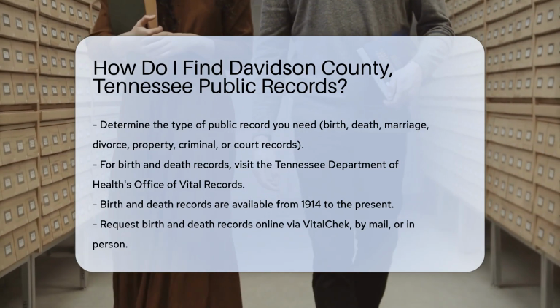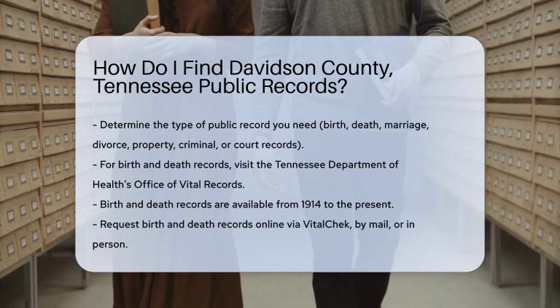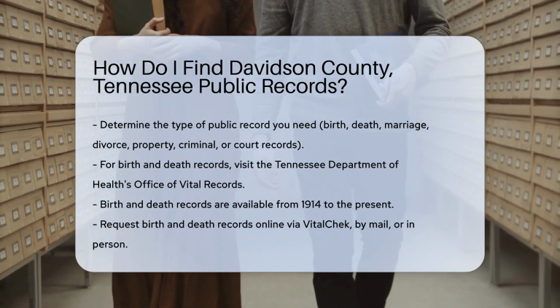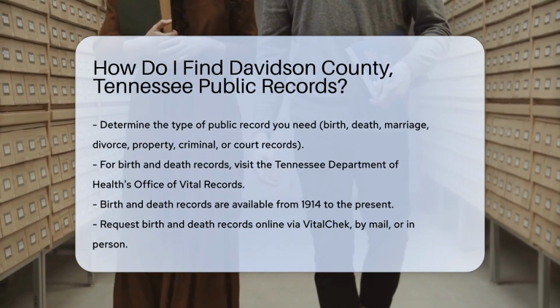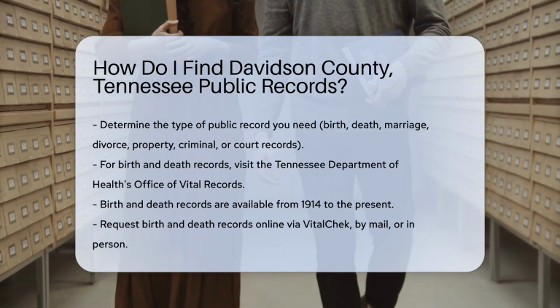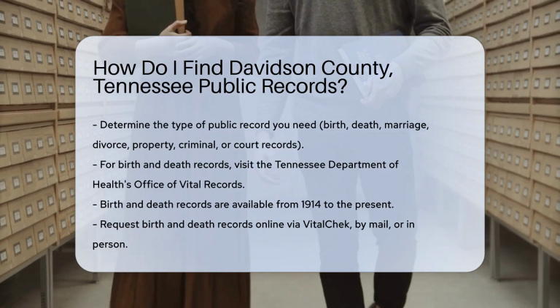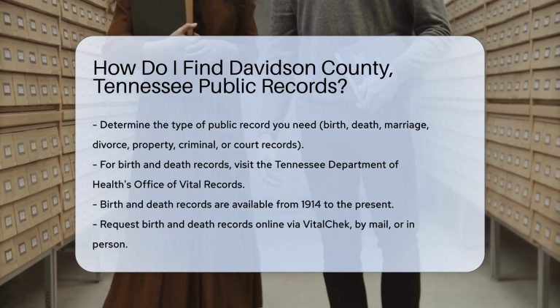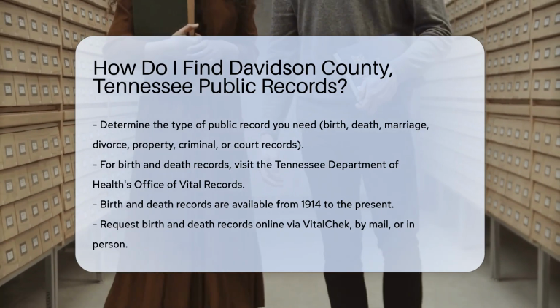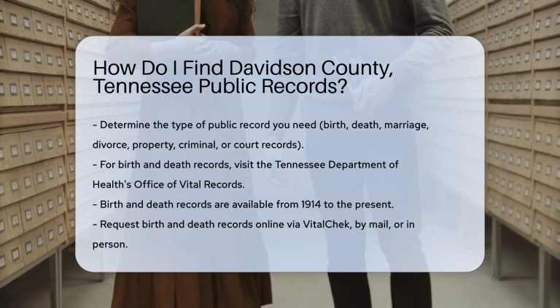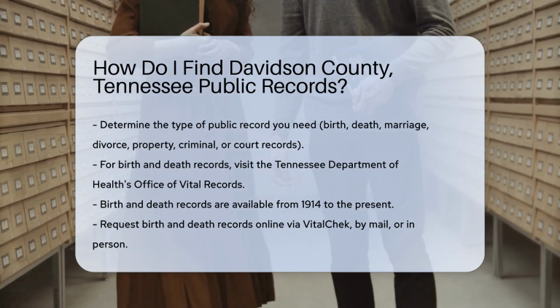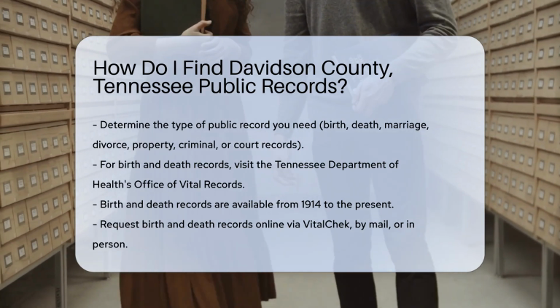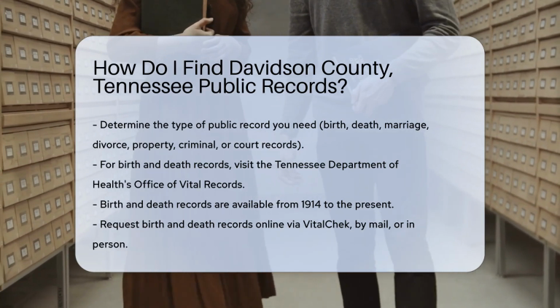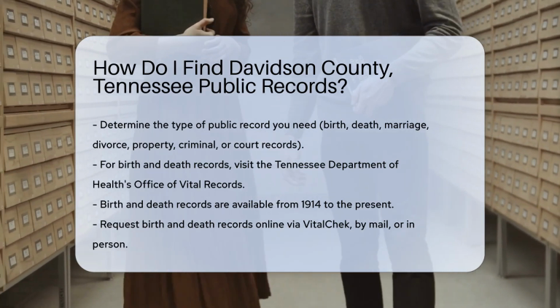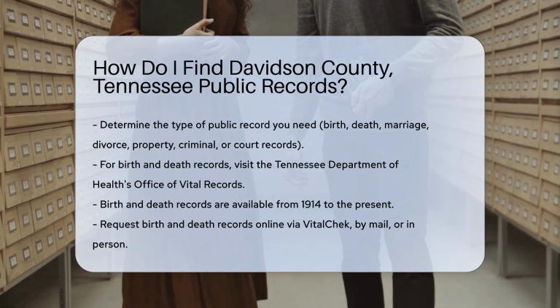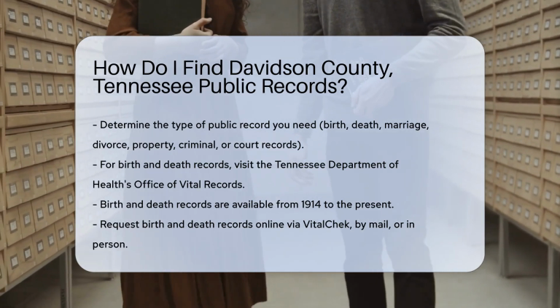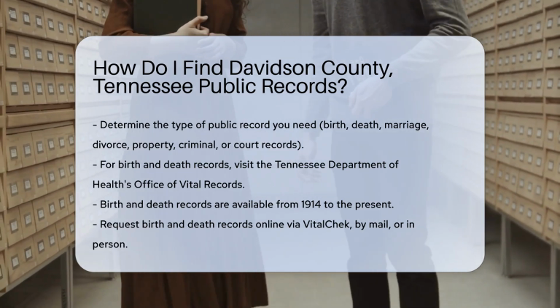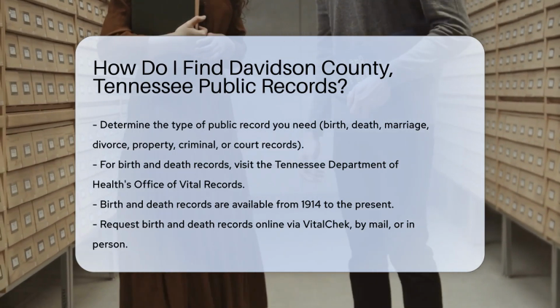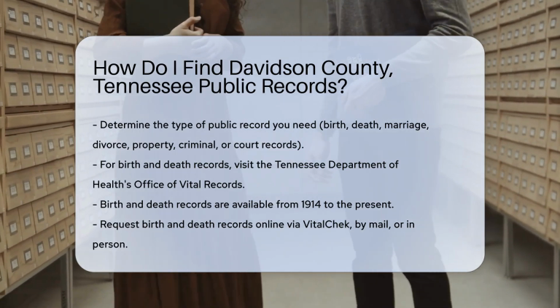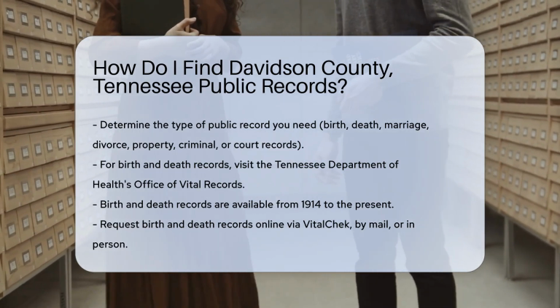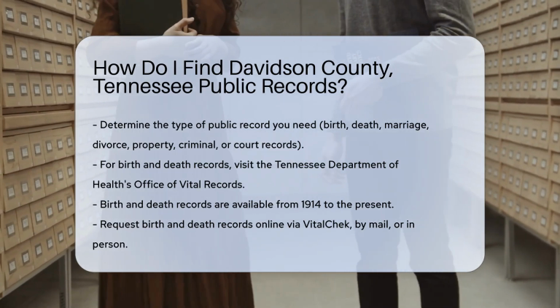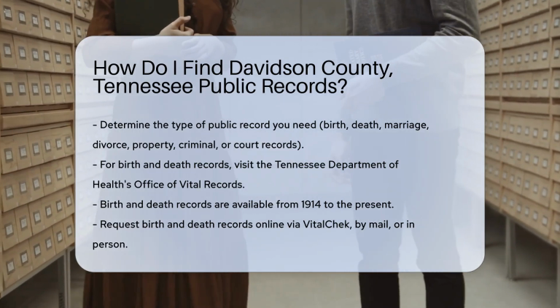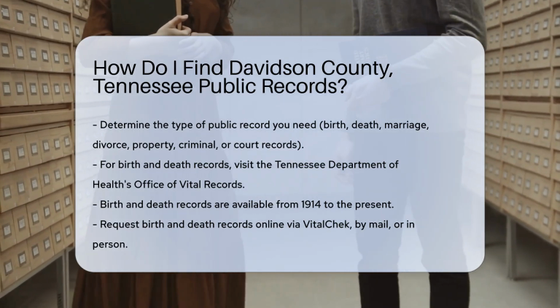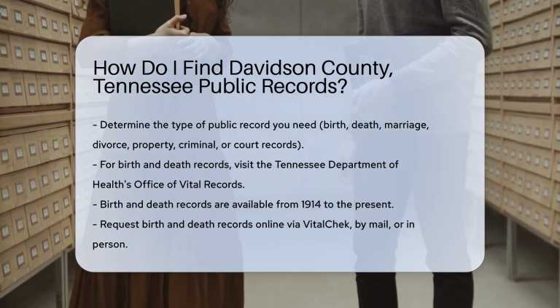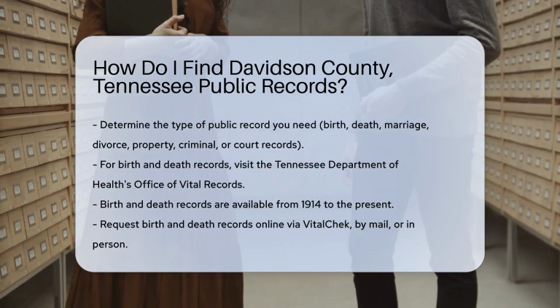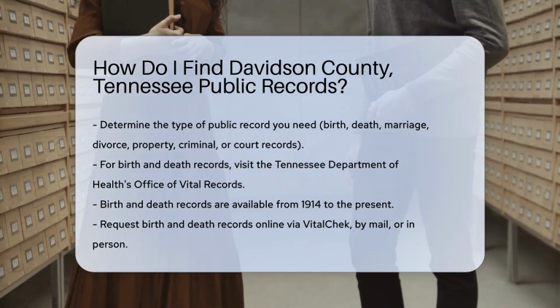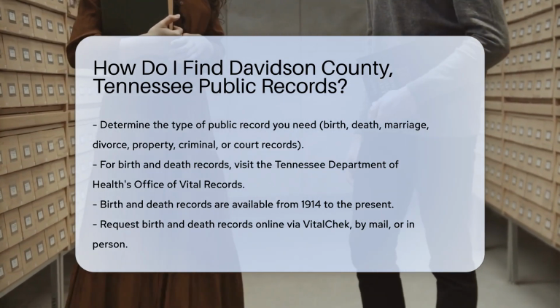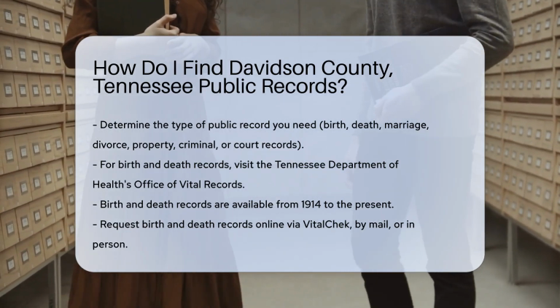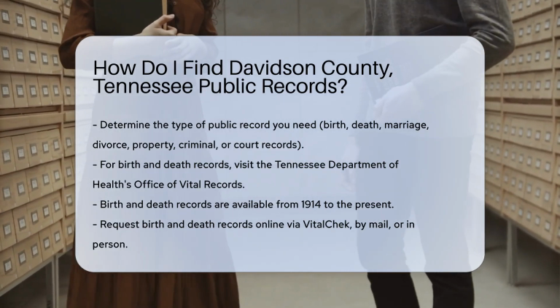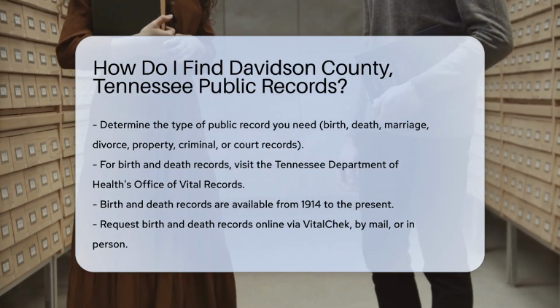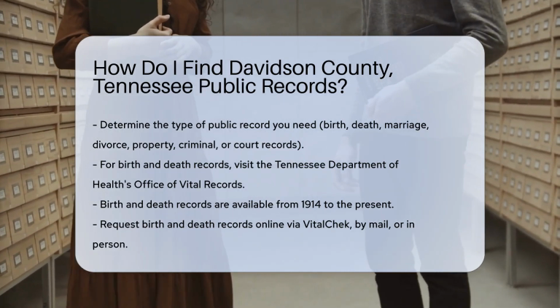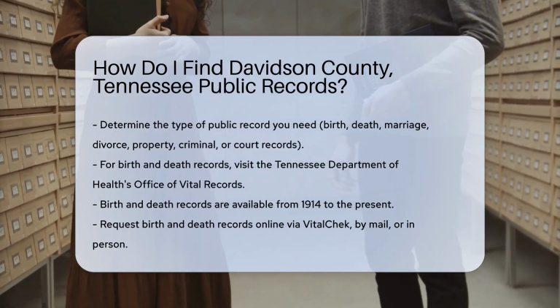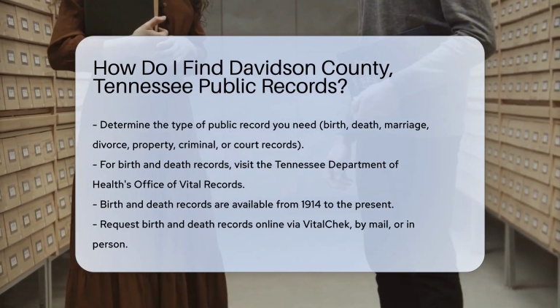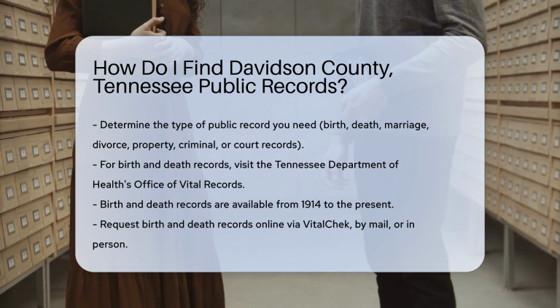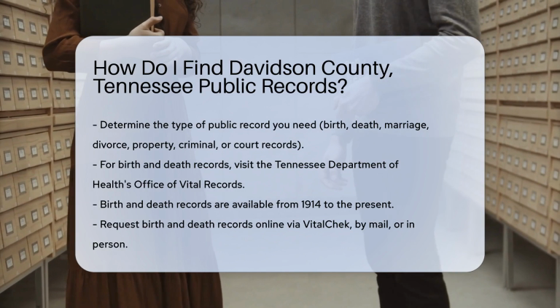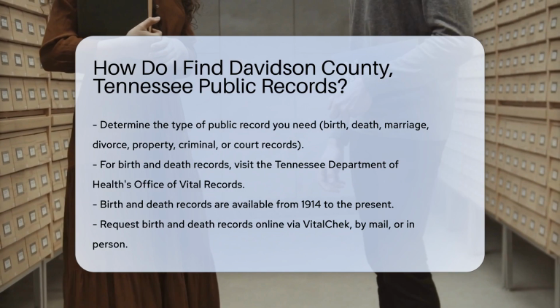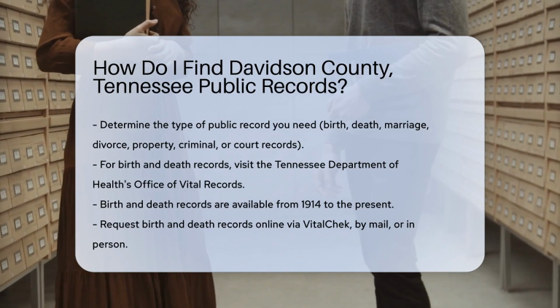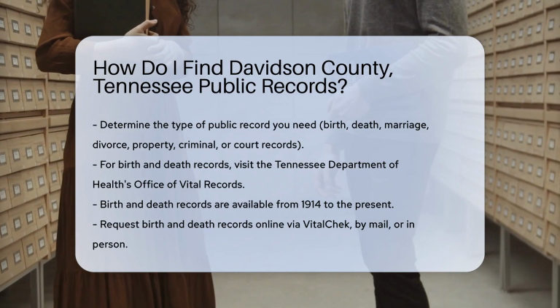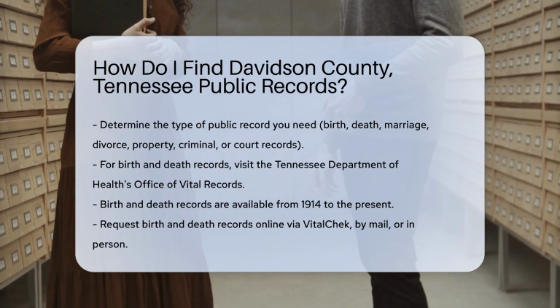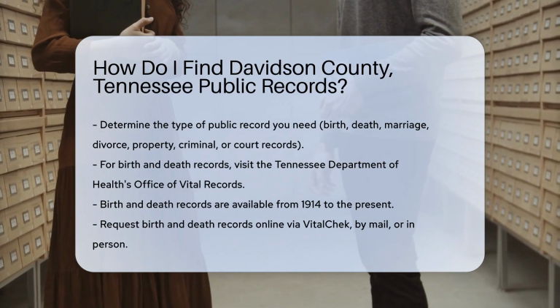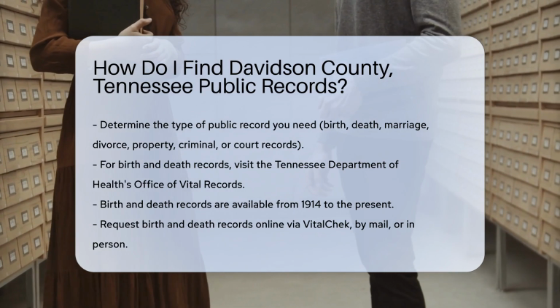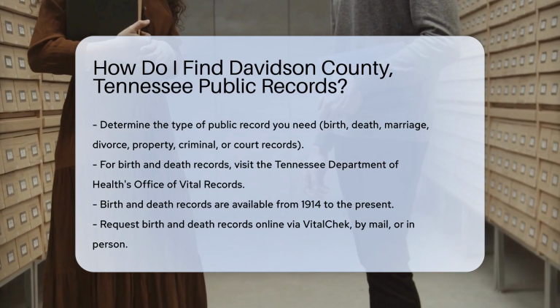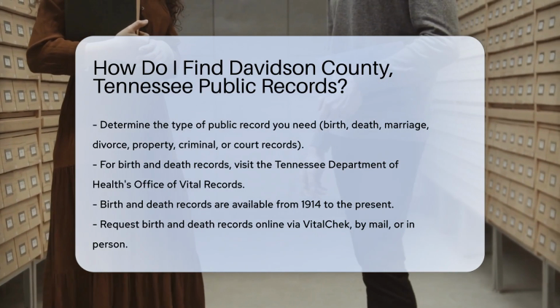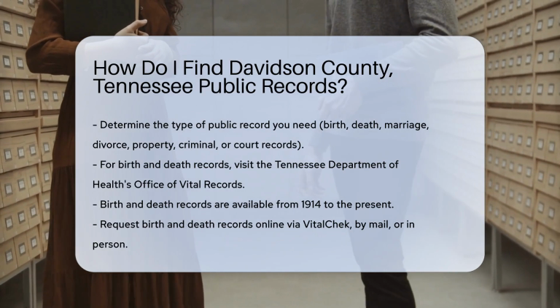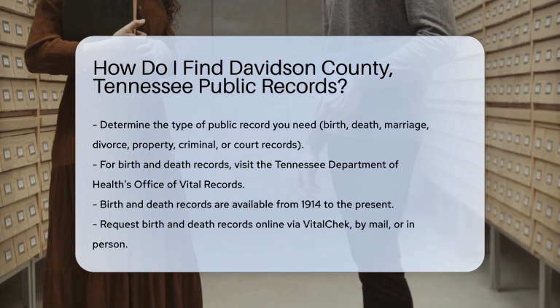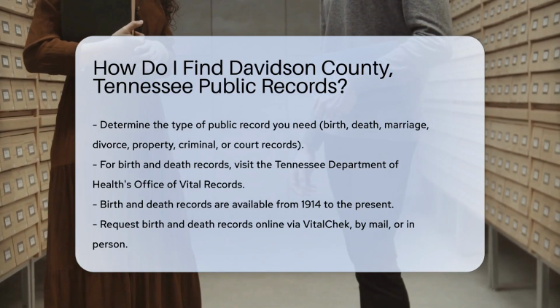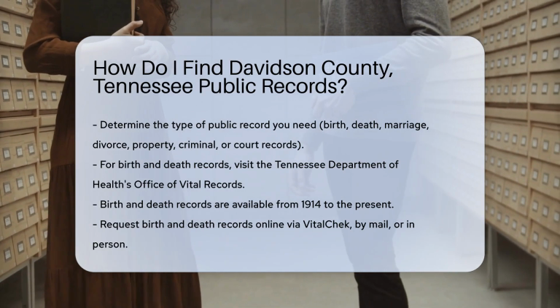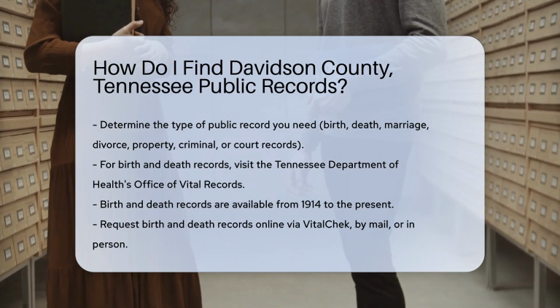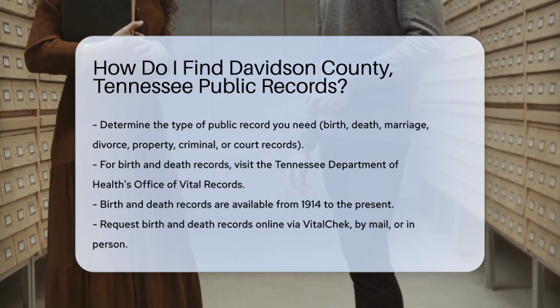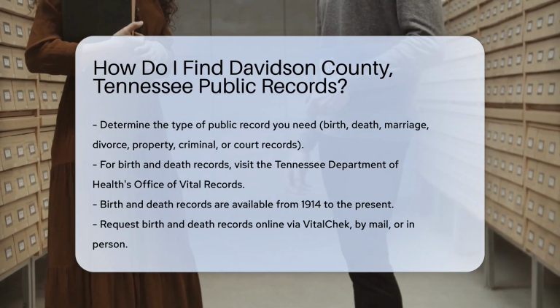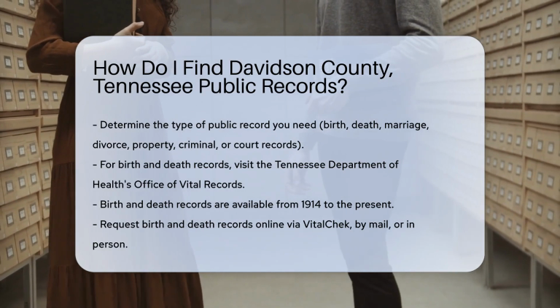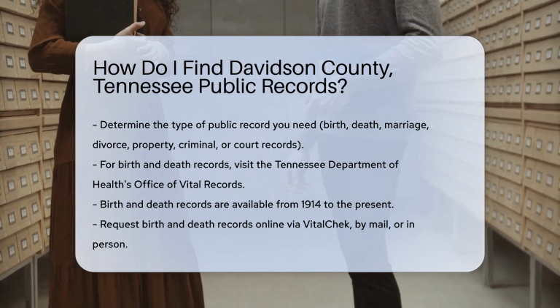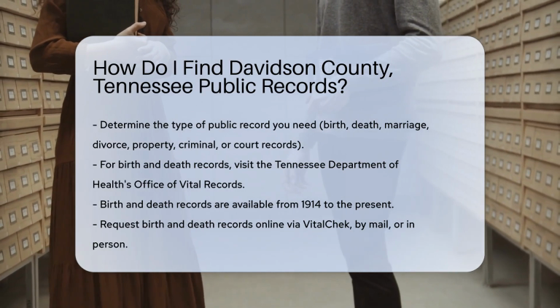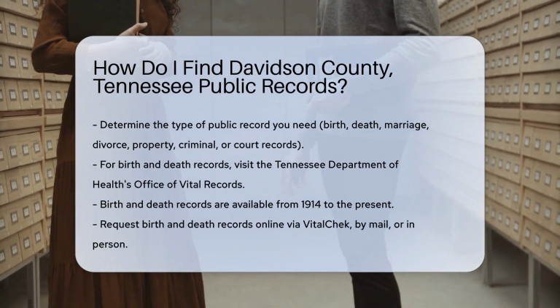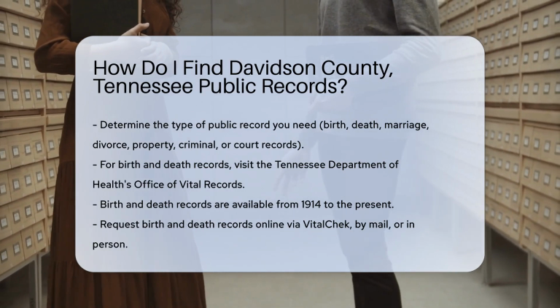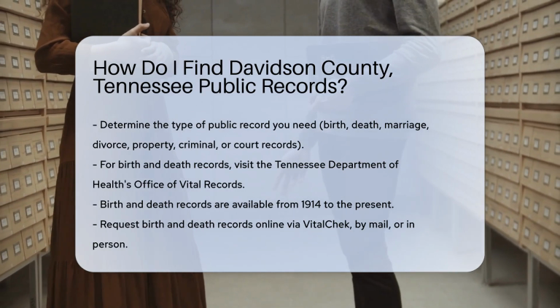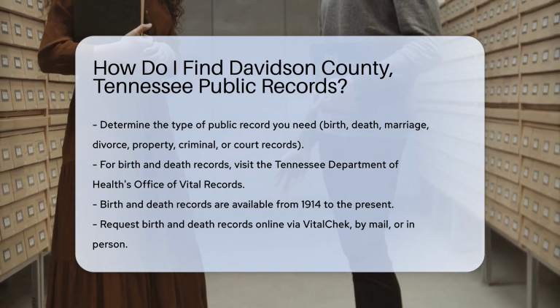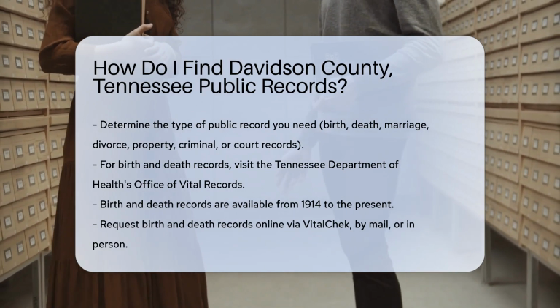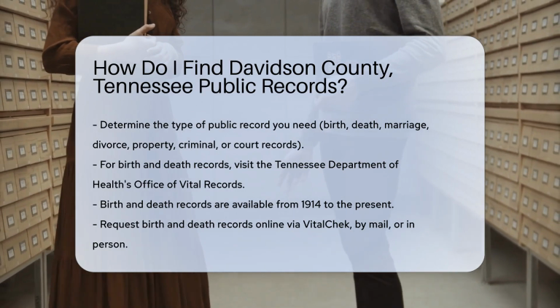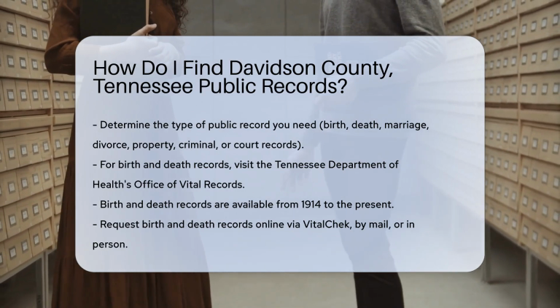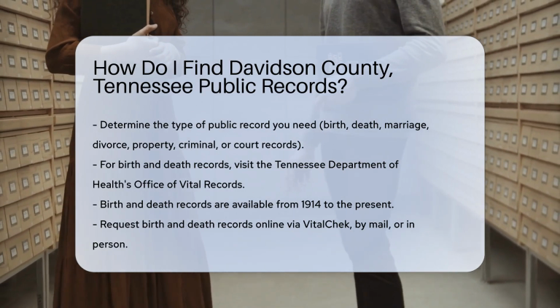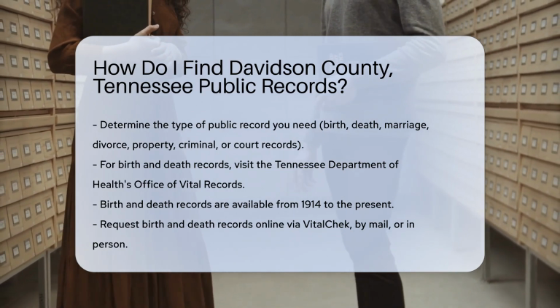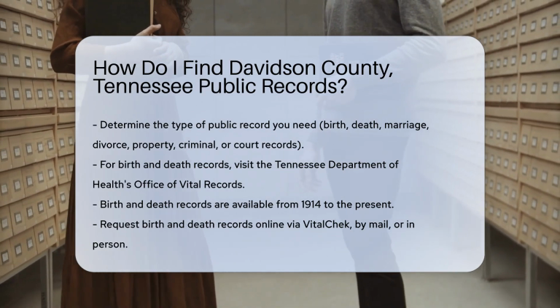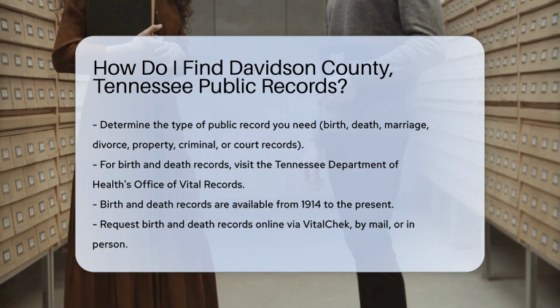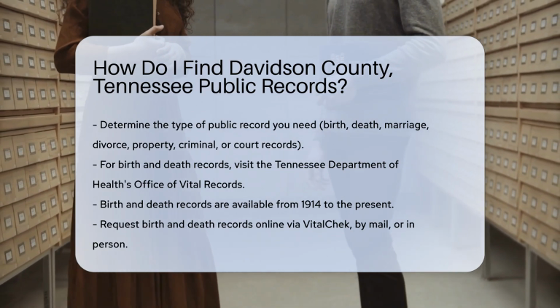First, determine the type of record you need. Birth, death, marriage, and divorce records are common requests.